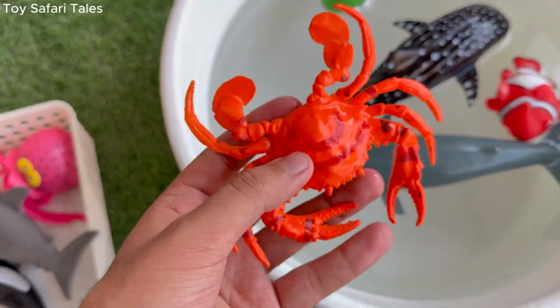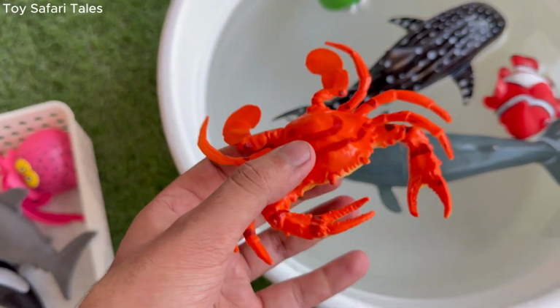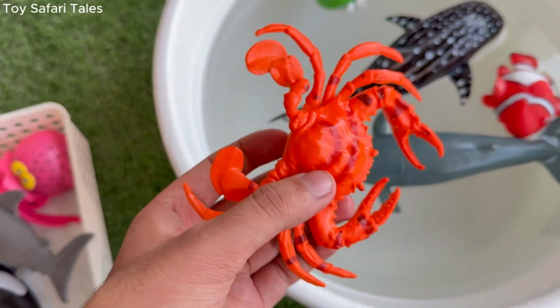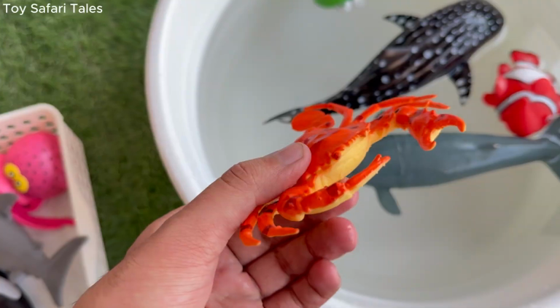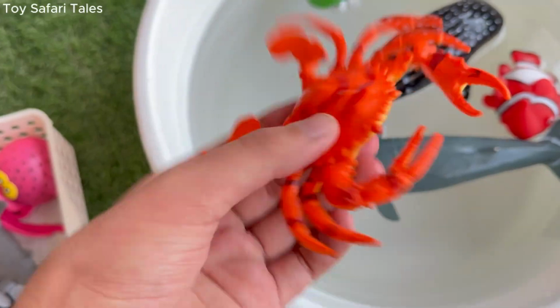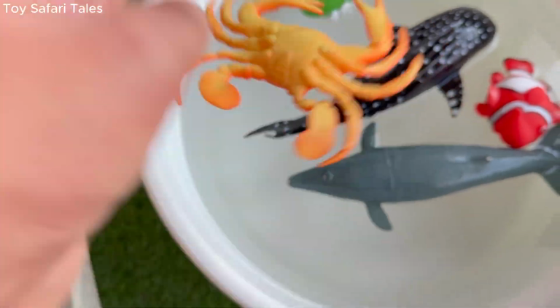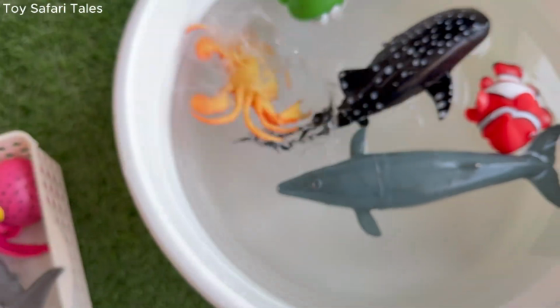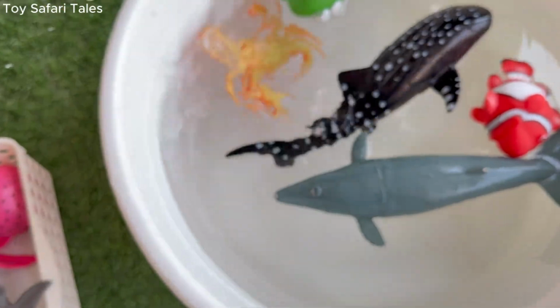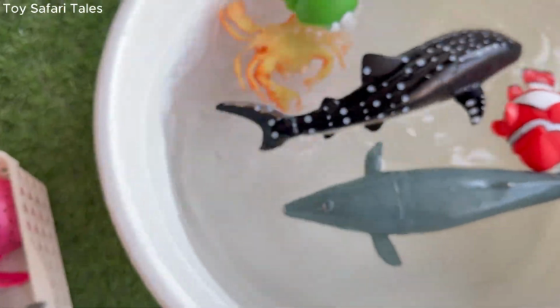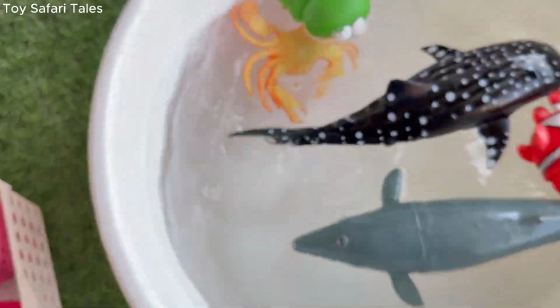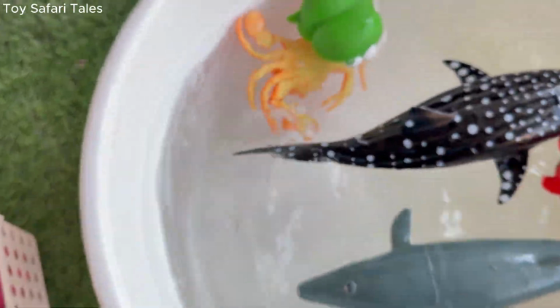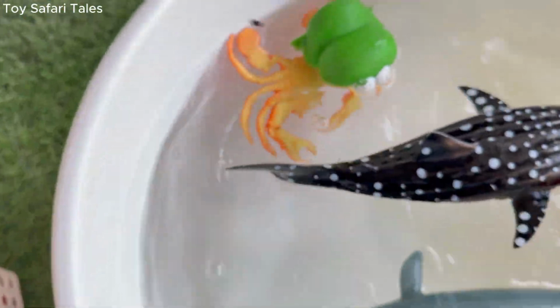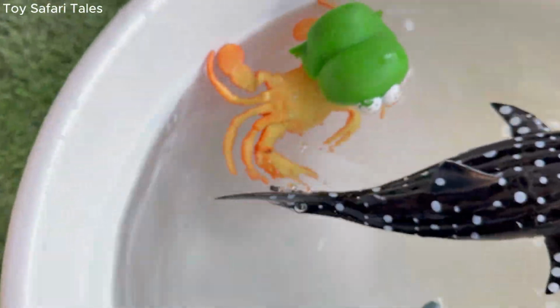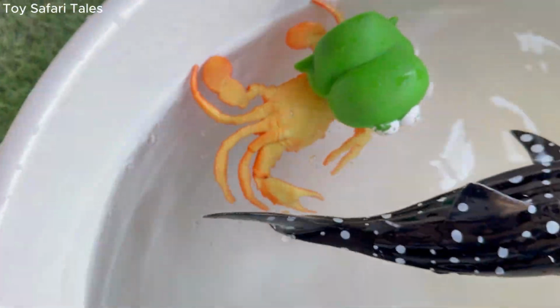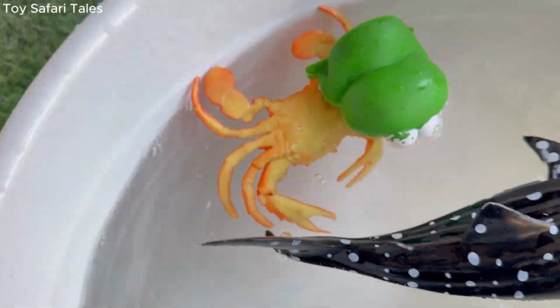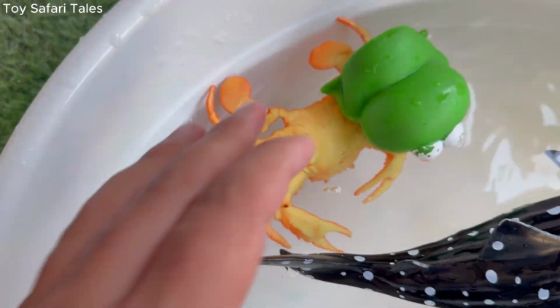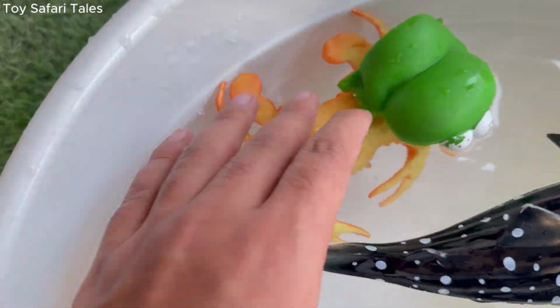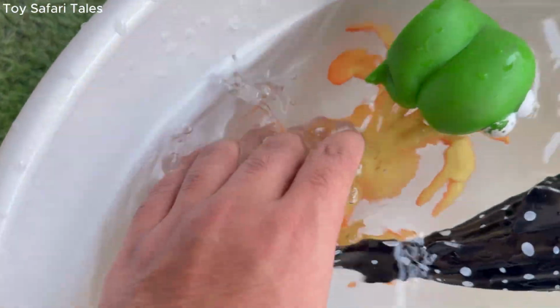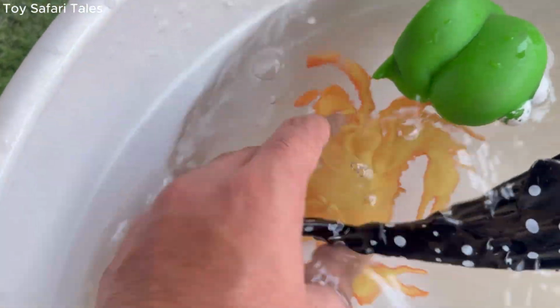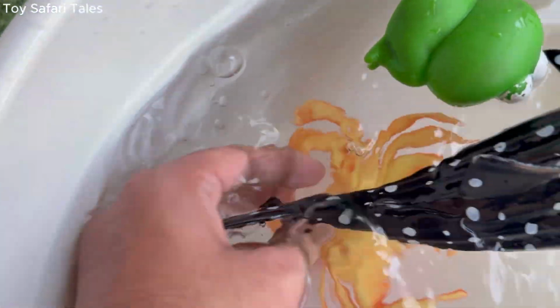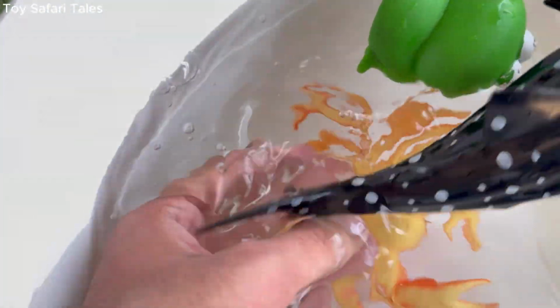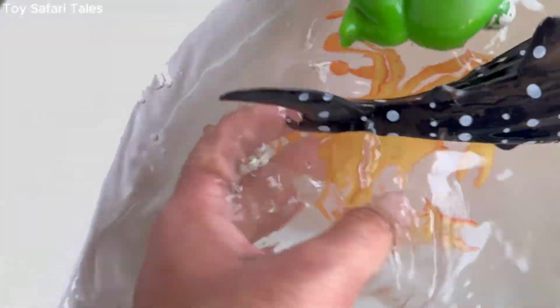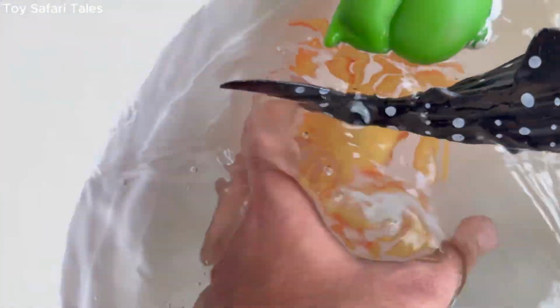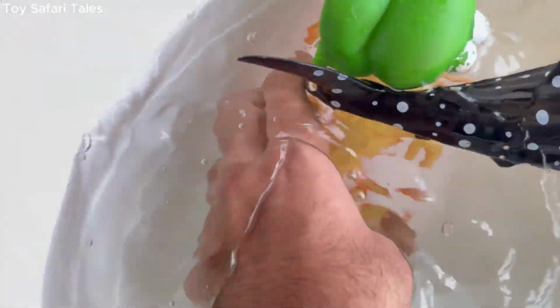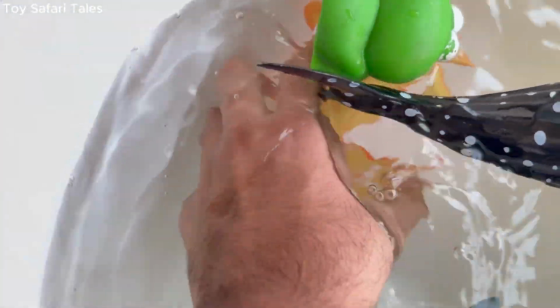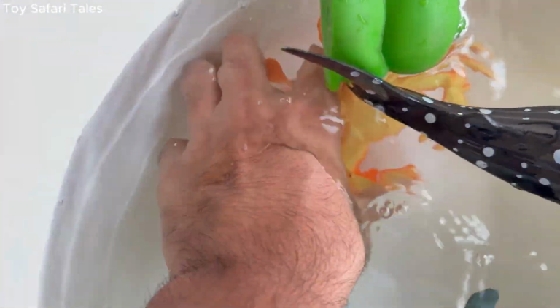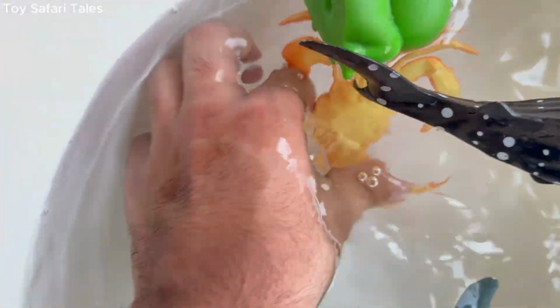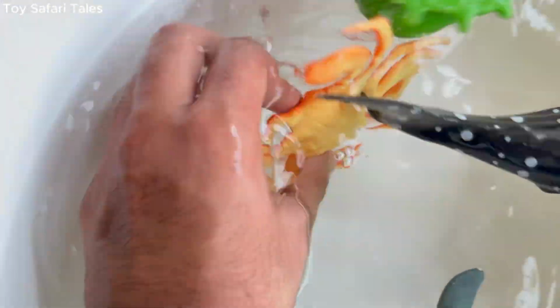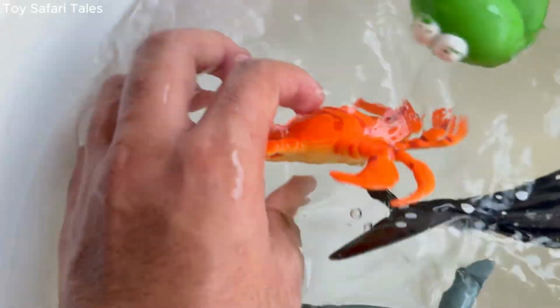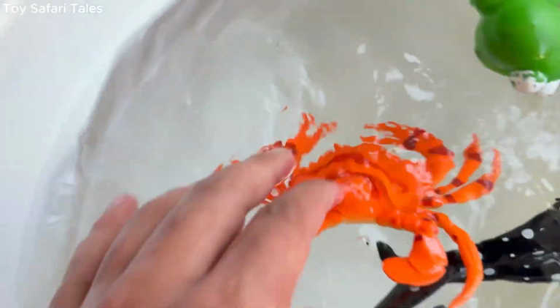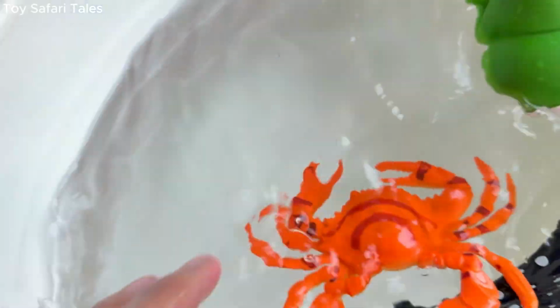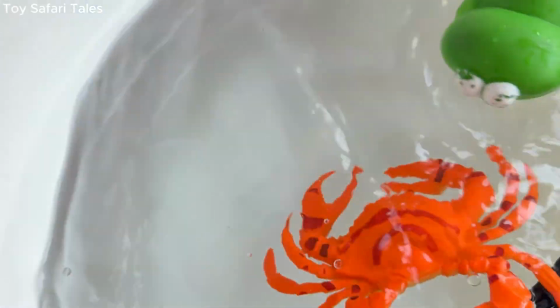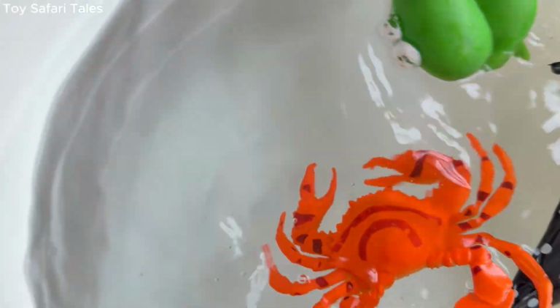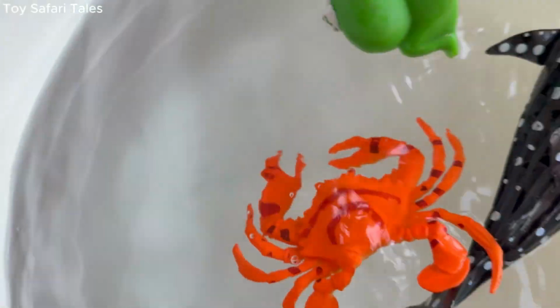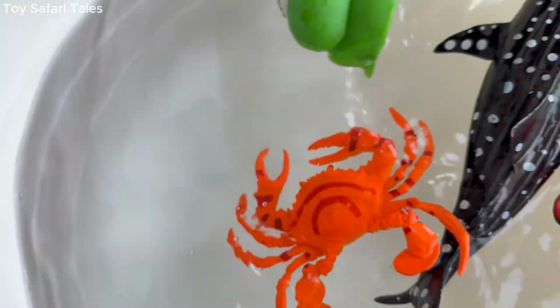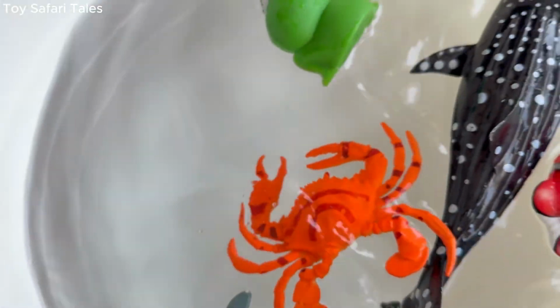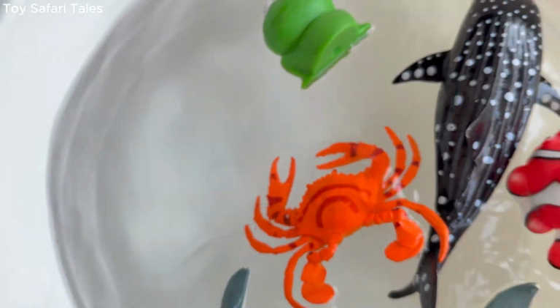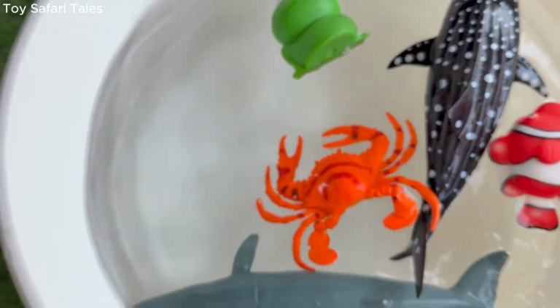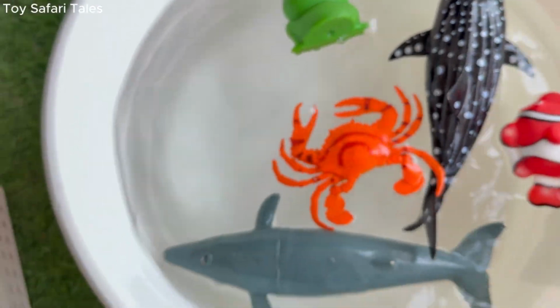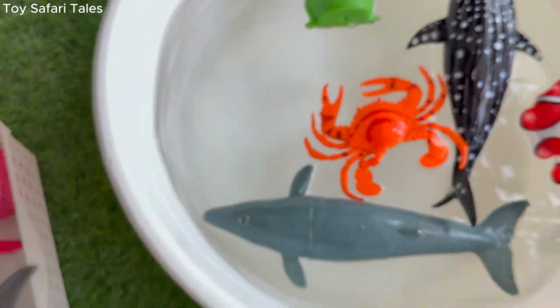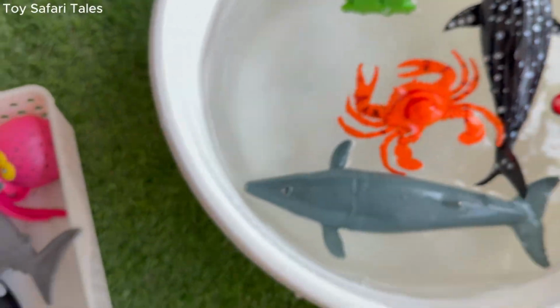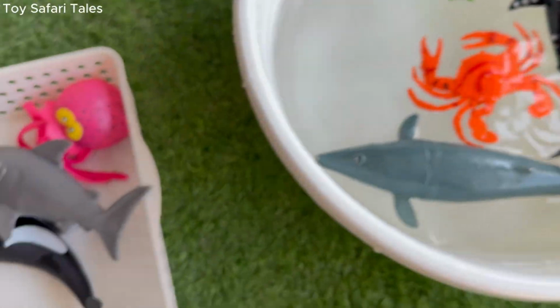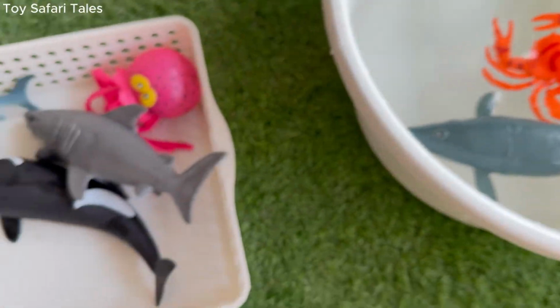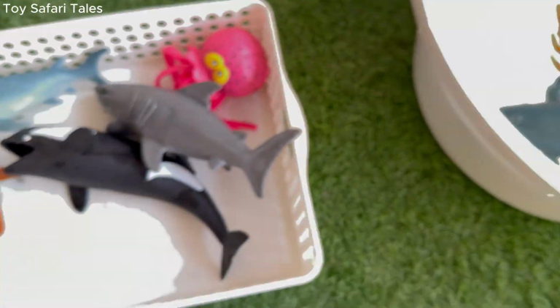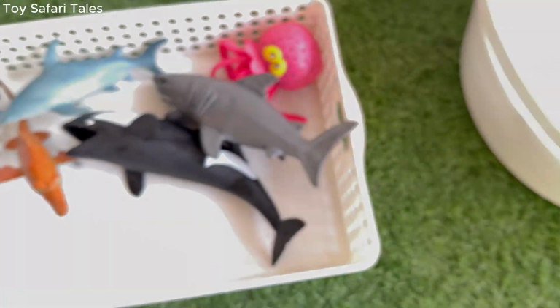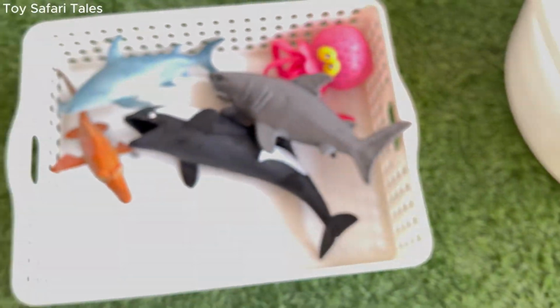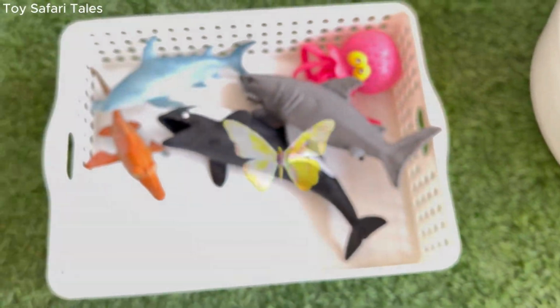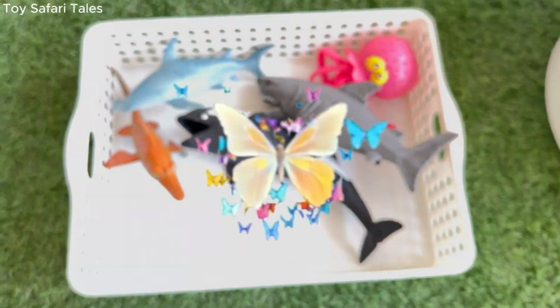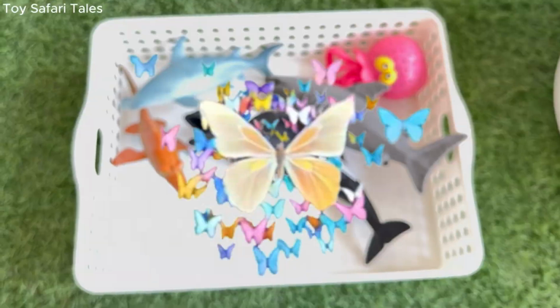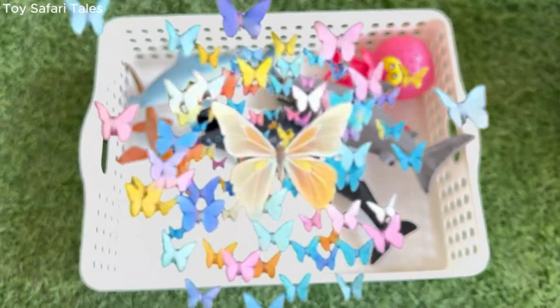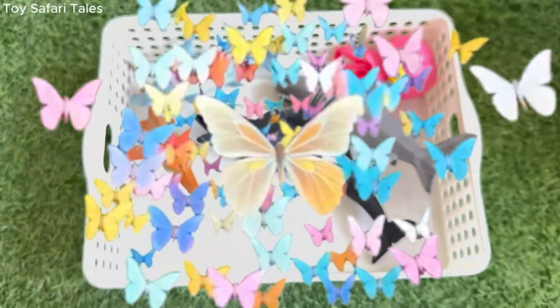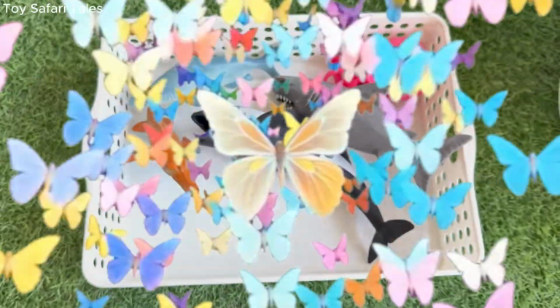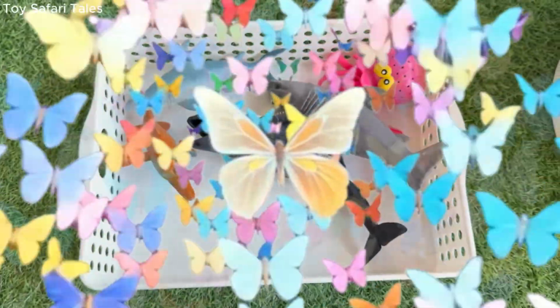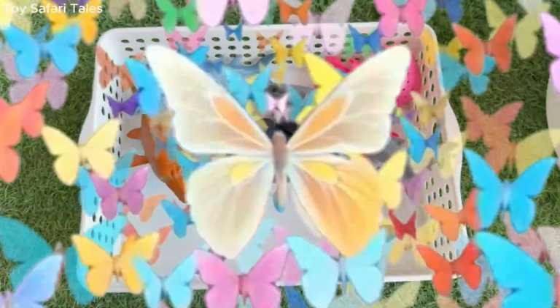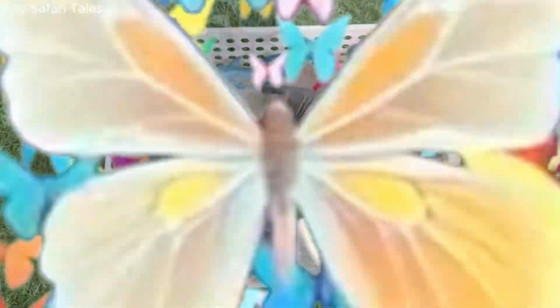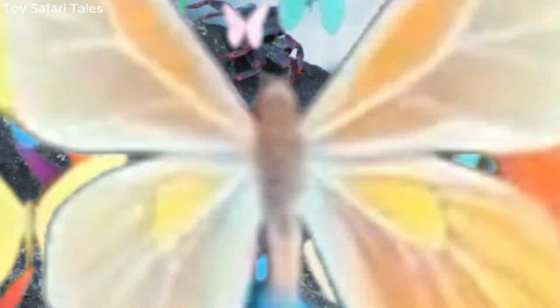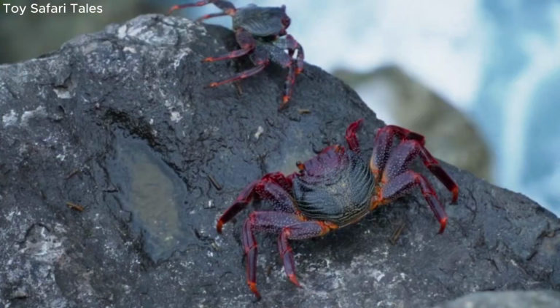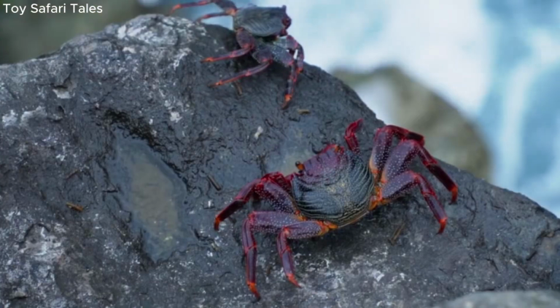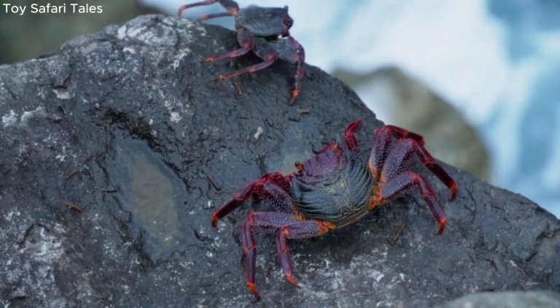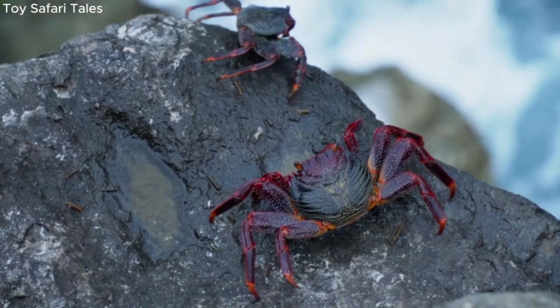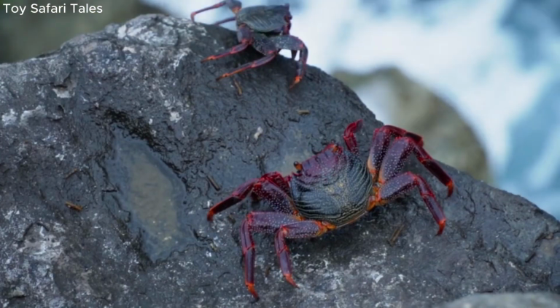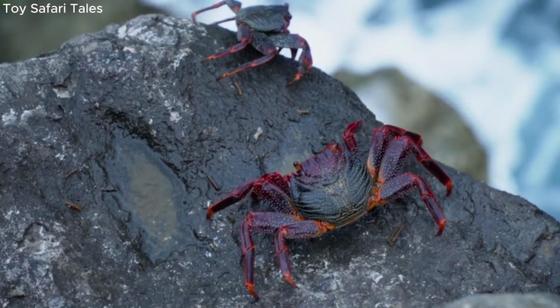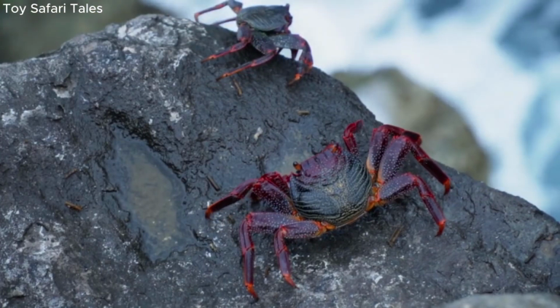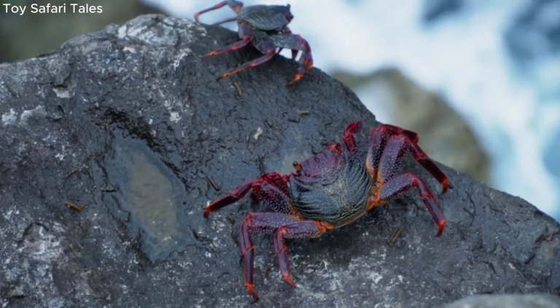Crab can live in many places like deep oceans, sandy beaches and rocky shores, making it a very smart and tough animal.